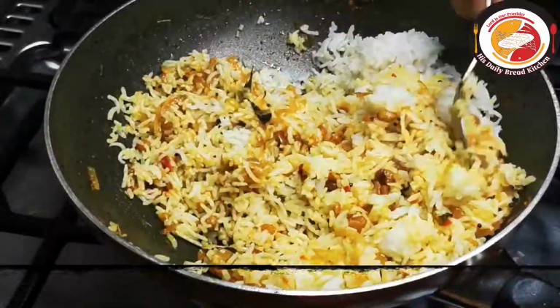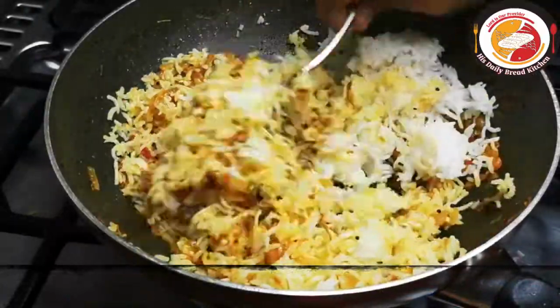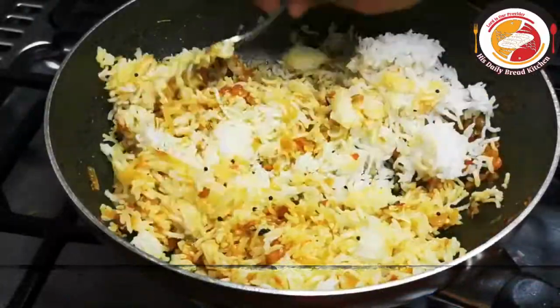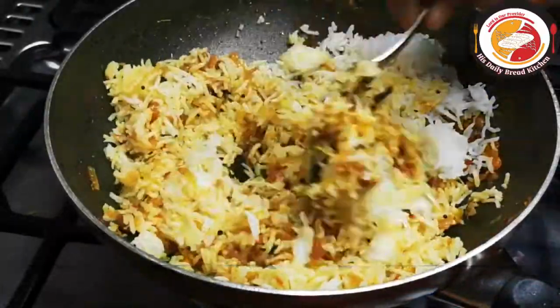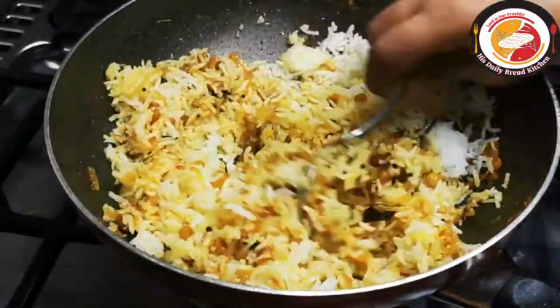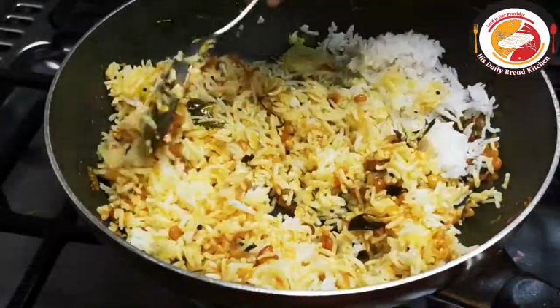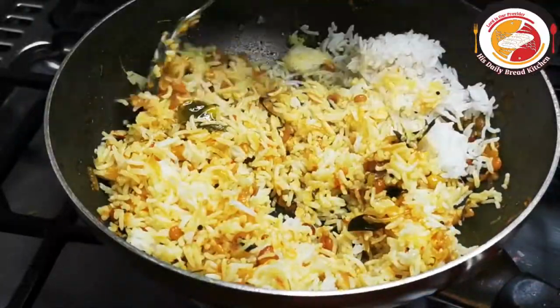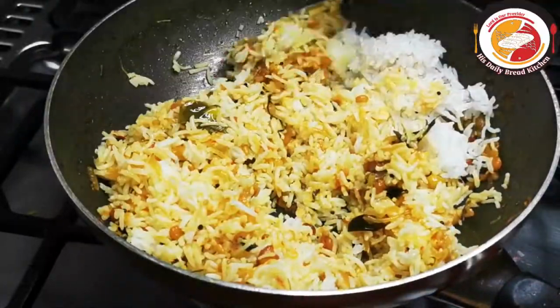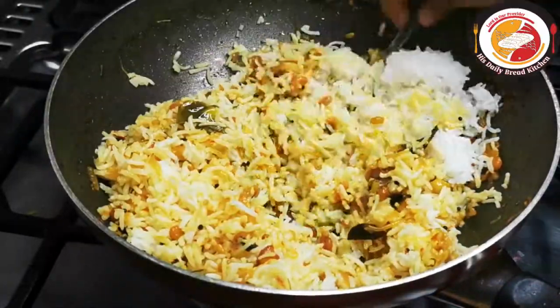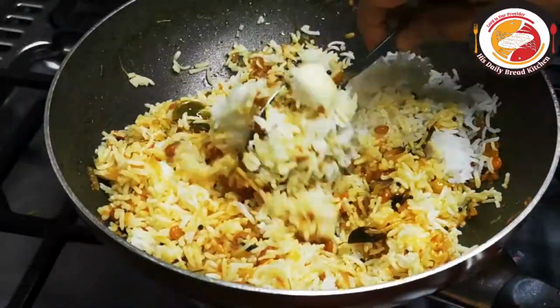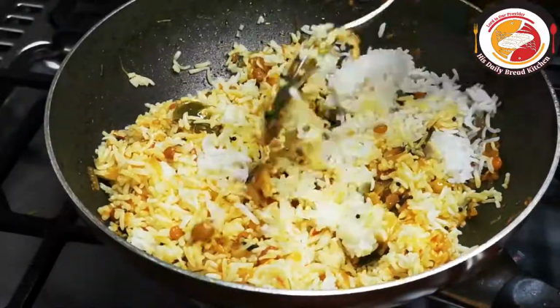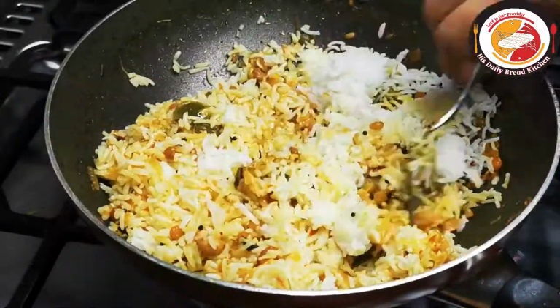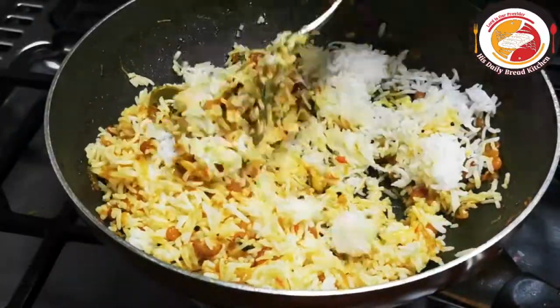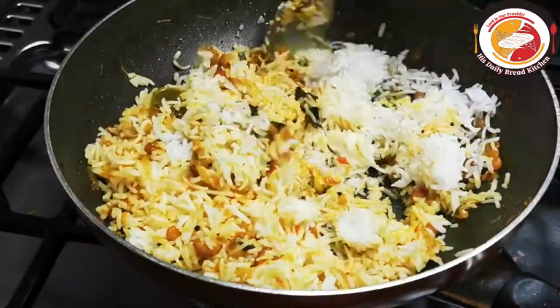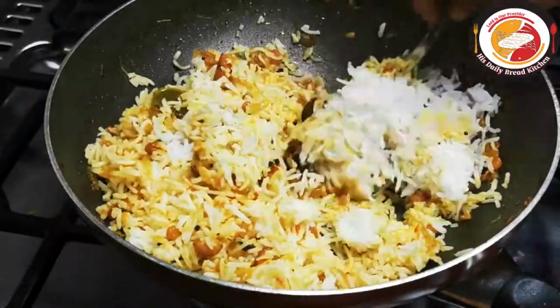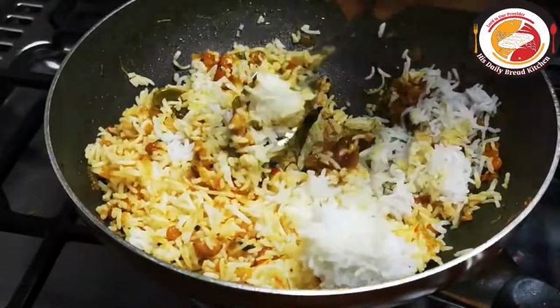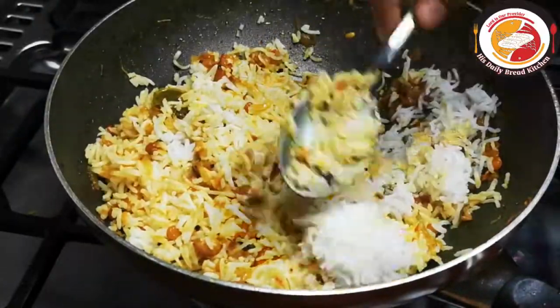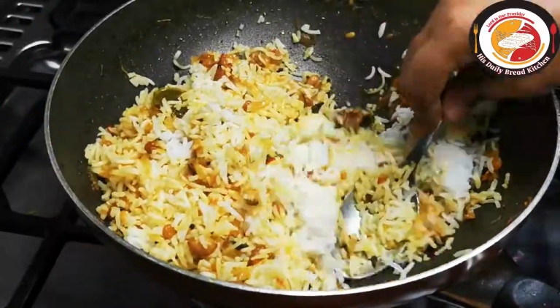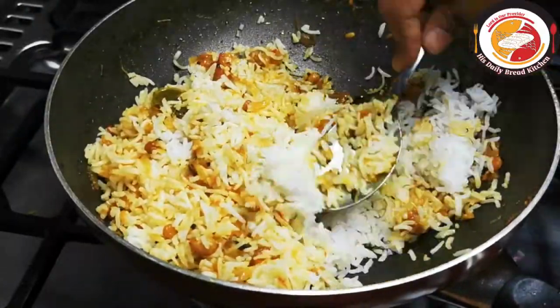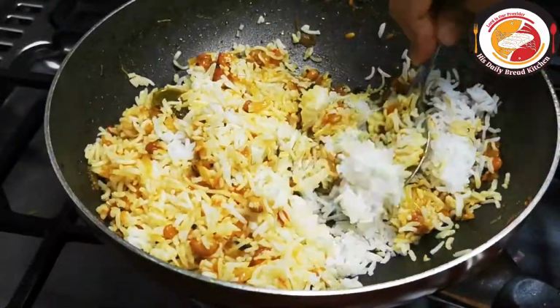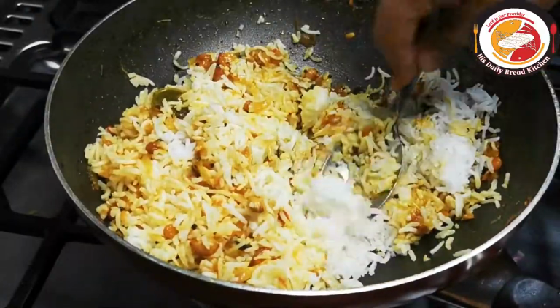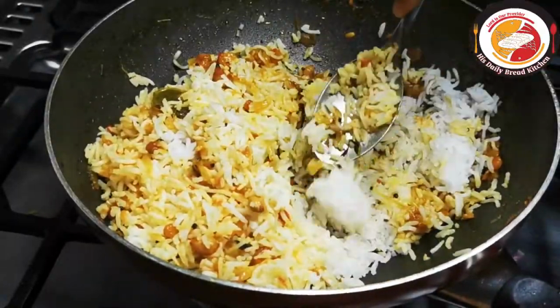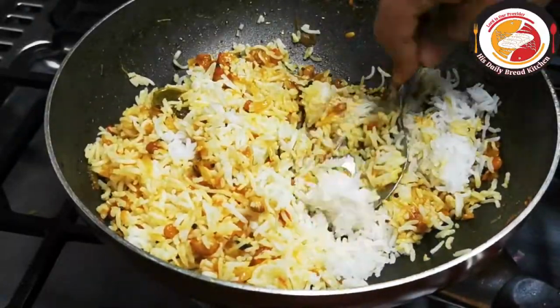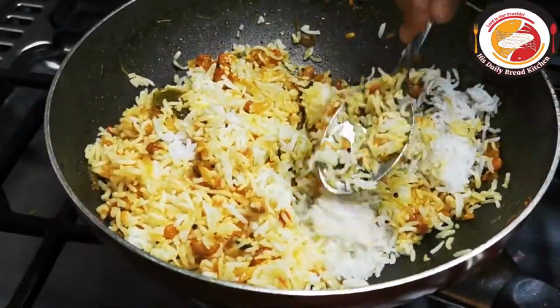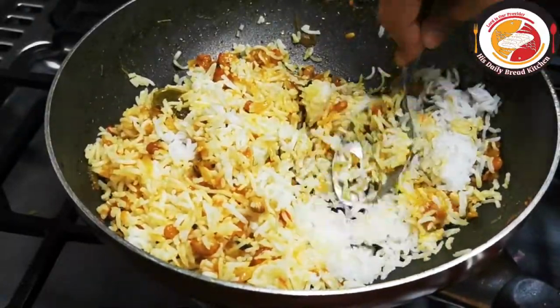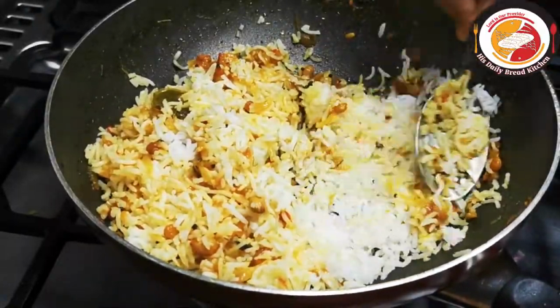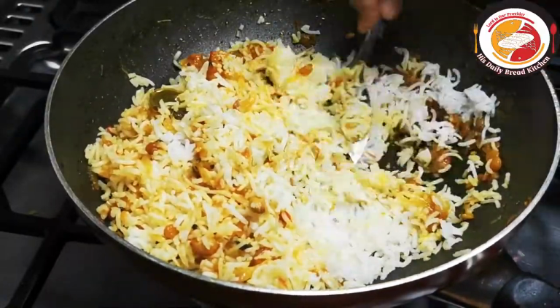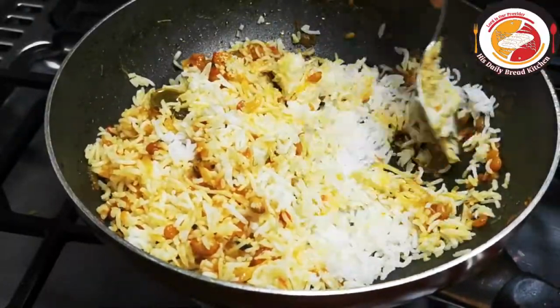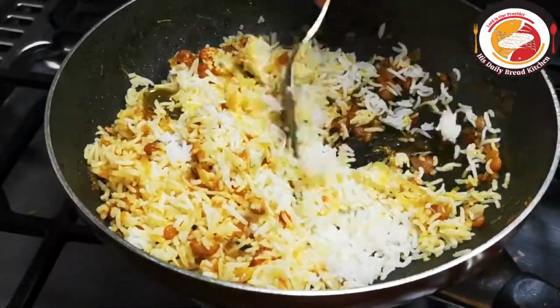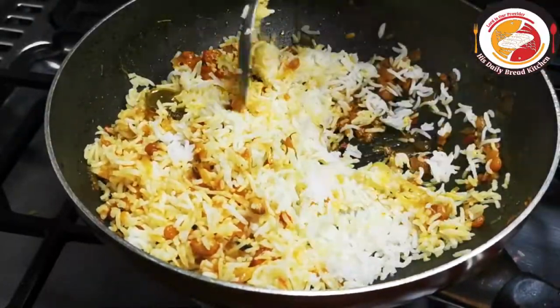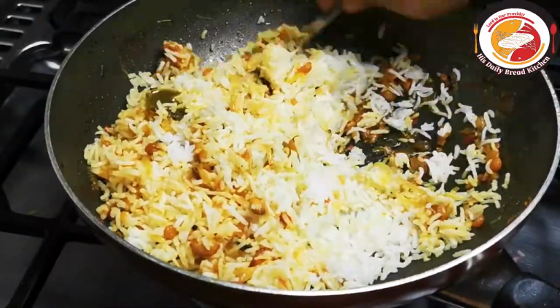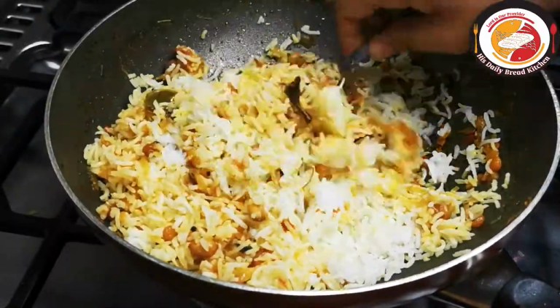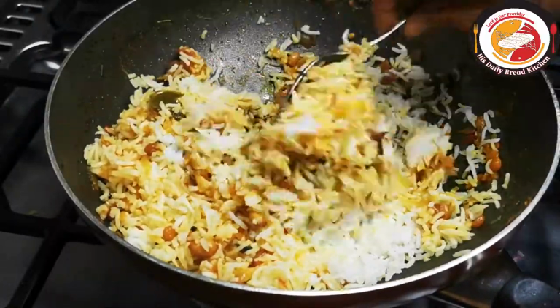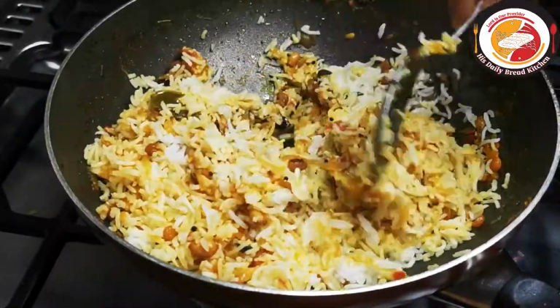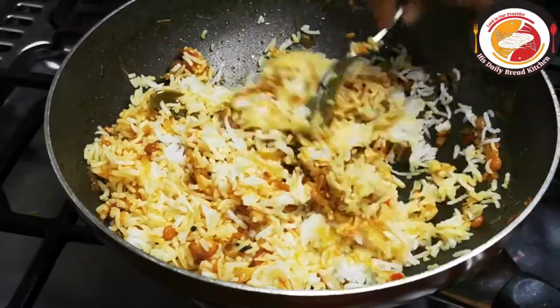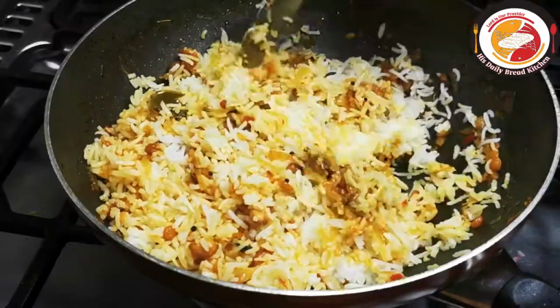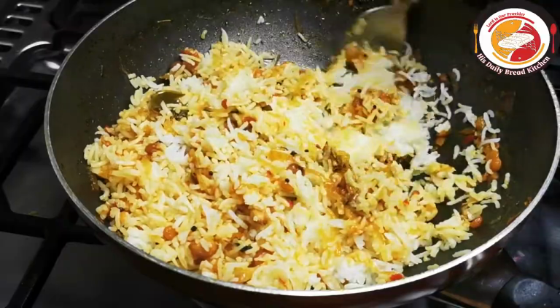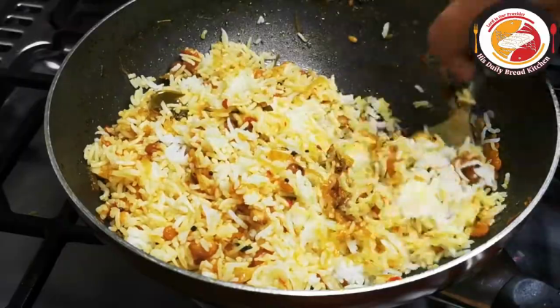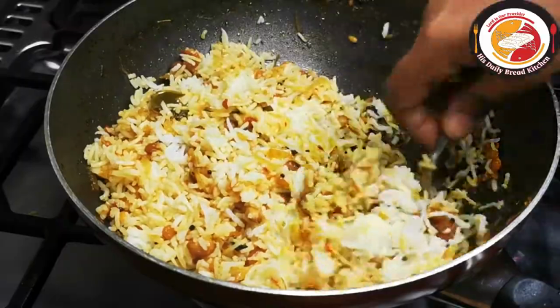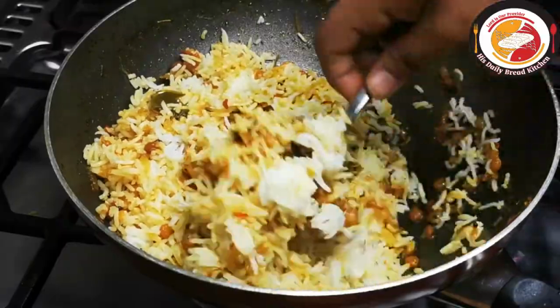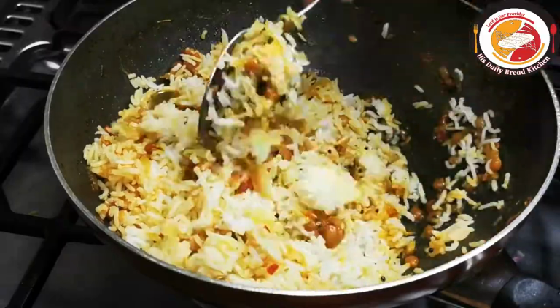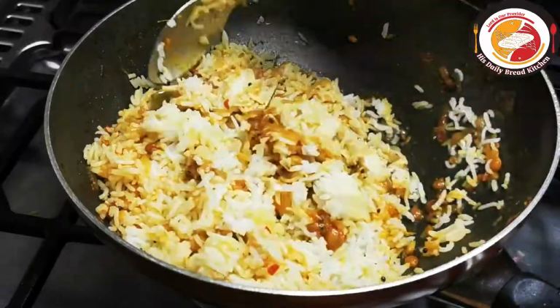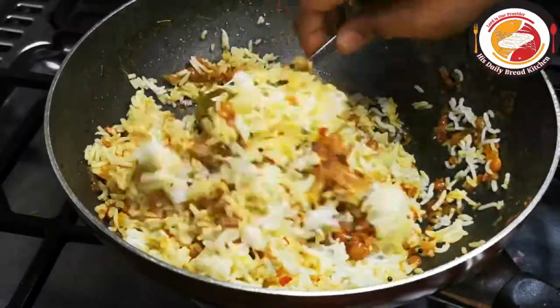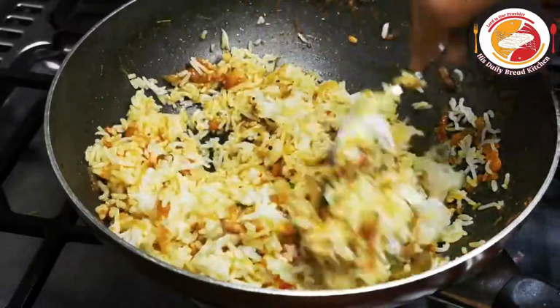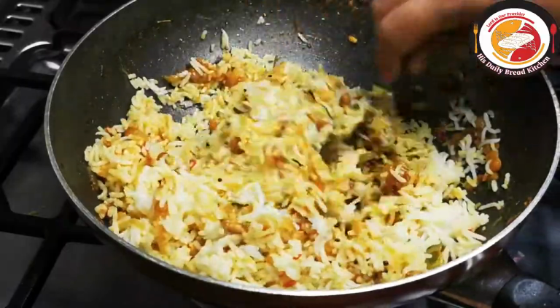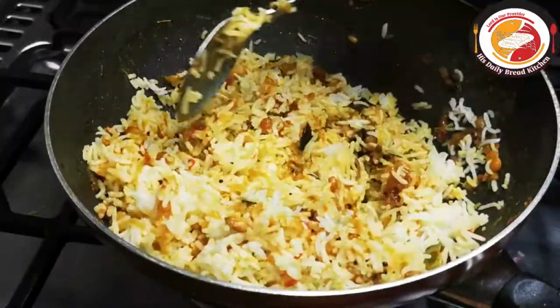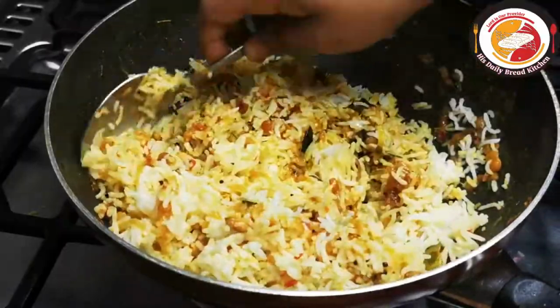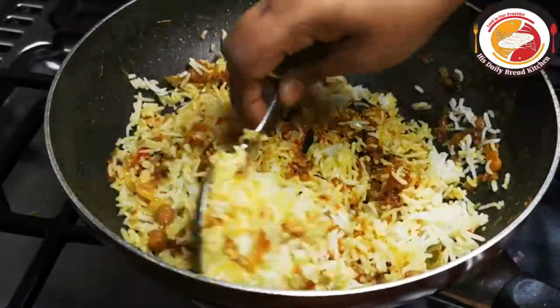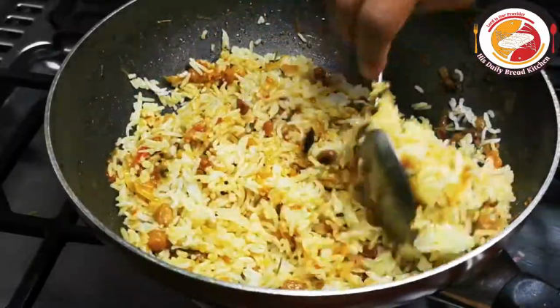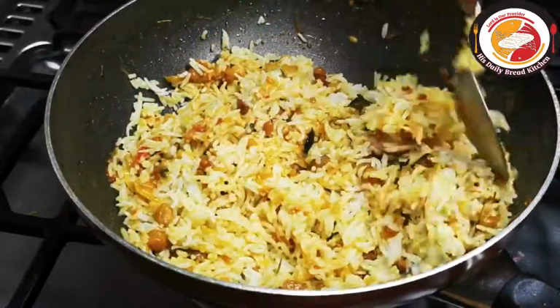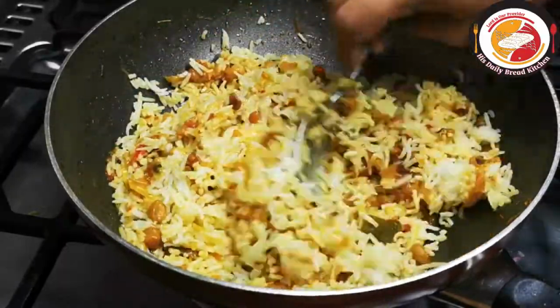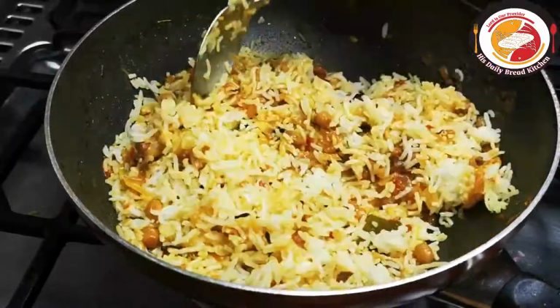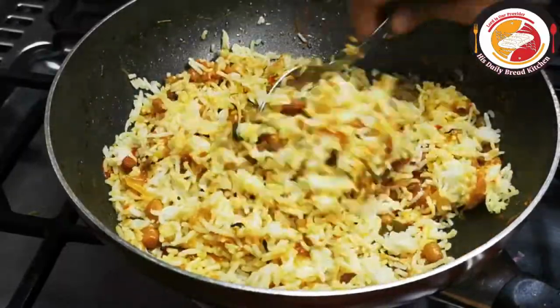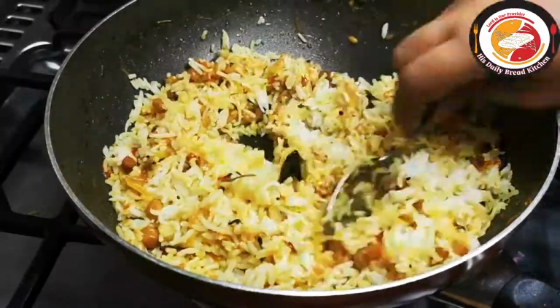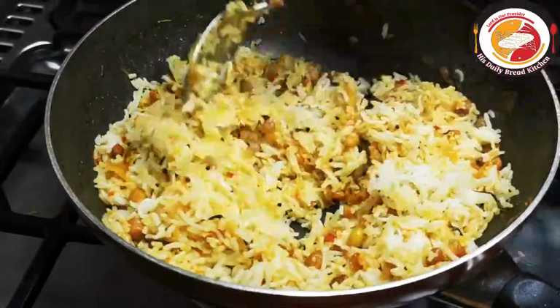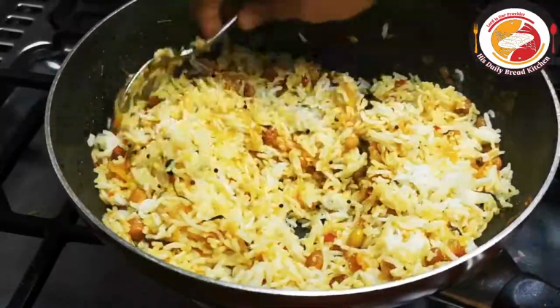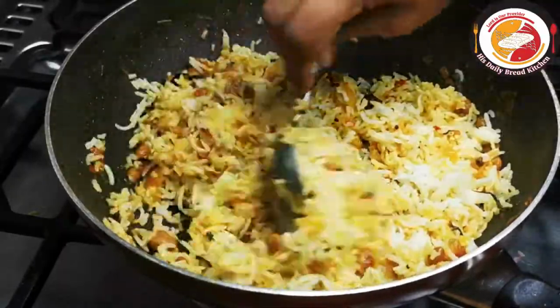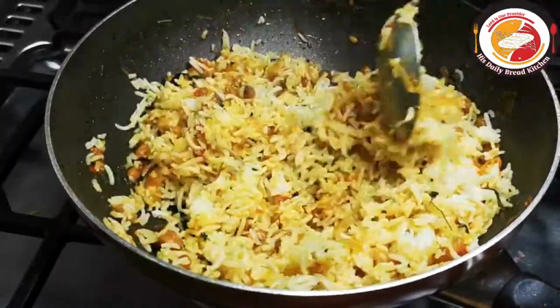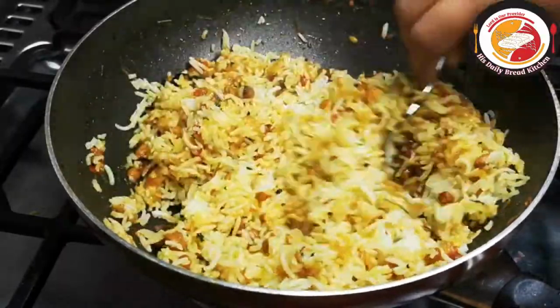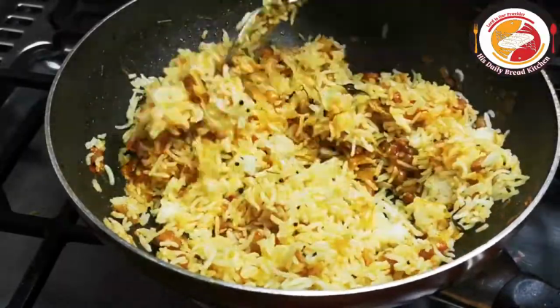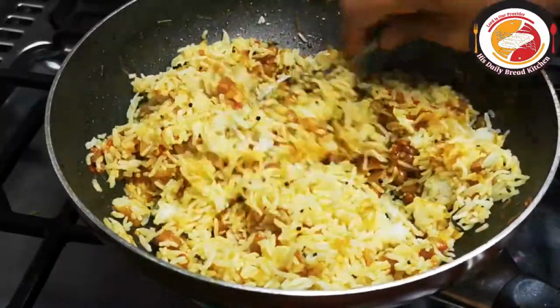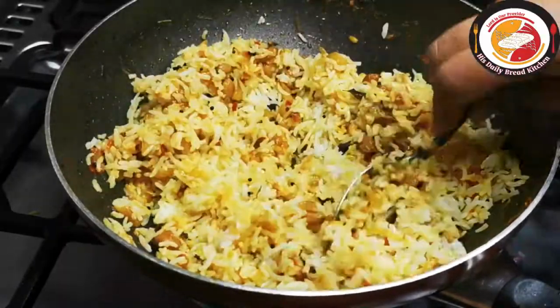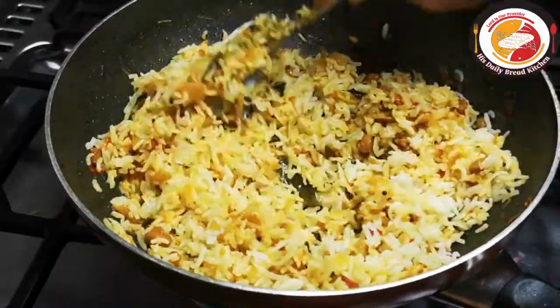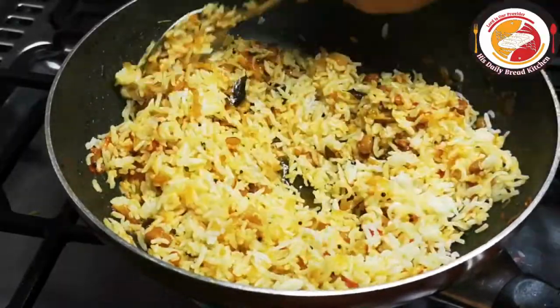This is one of the best and easiest recipes — do try it, you will like it for sure. If you like it, don't forget to subscribe to the channel.